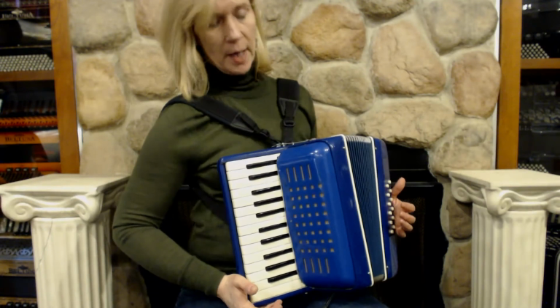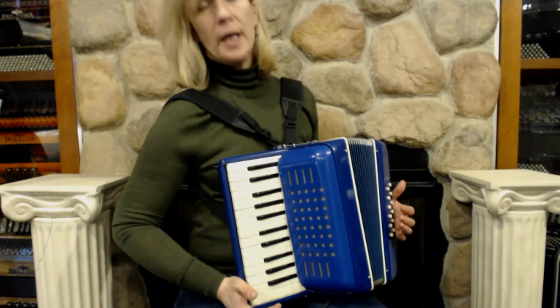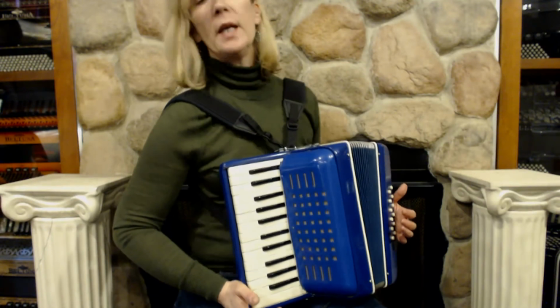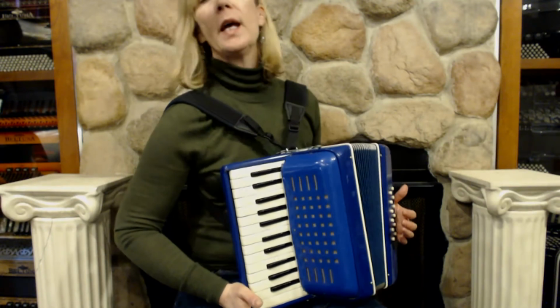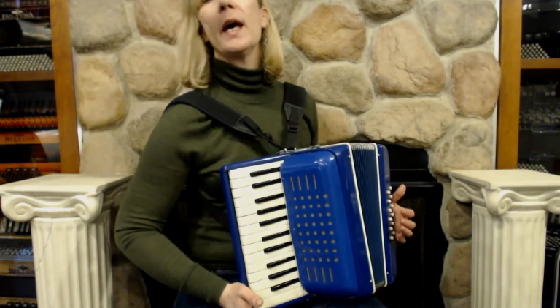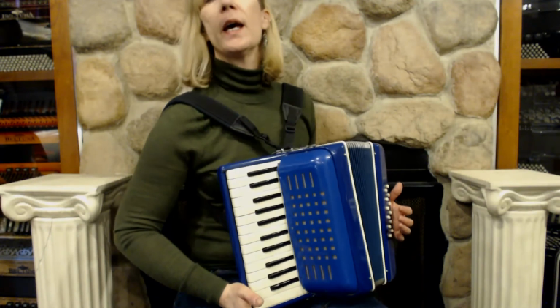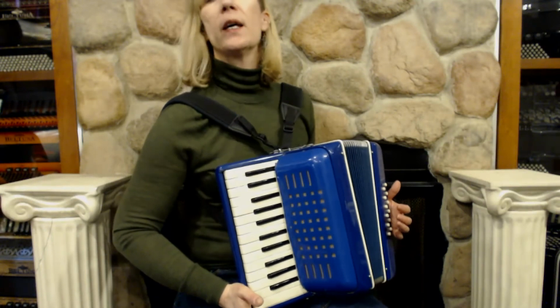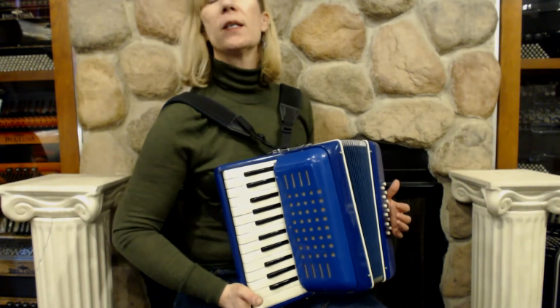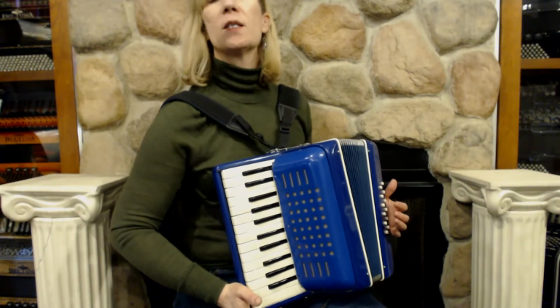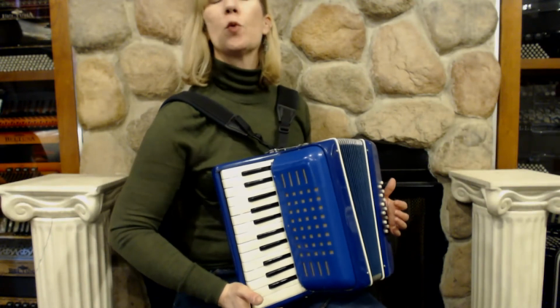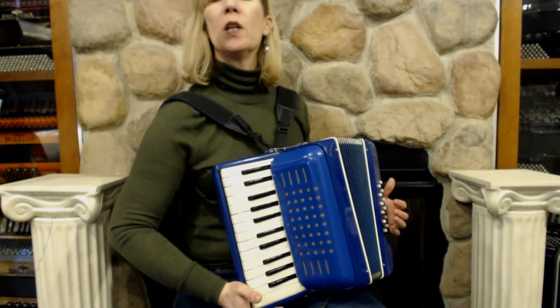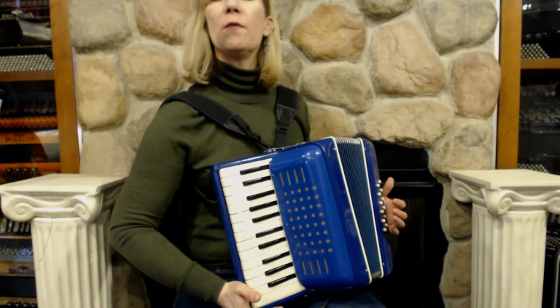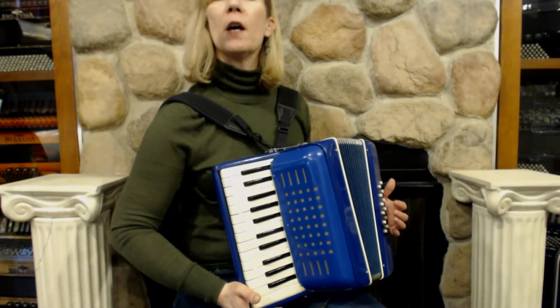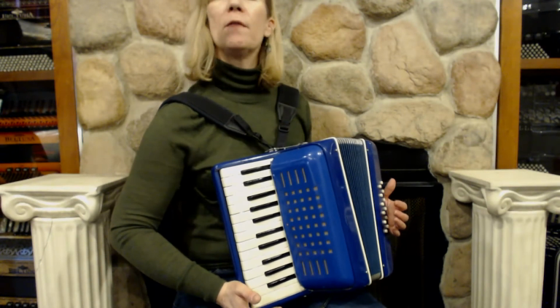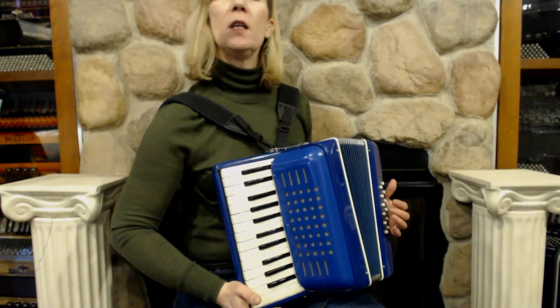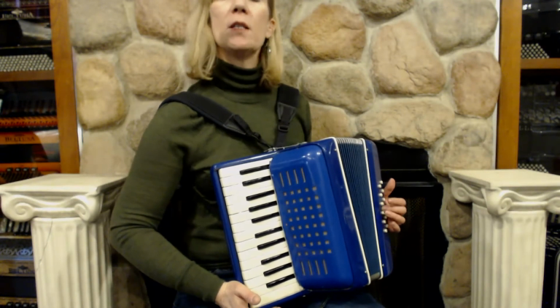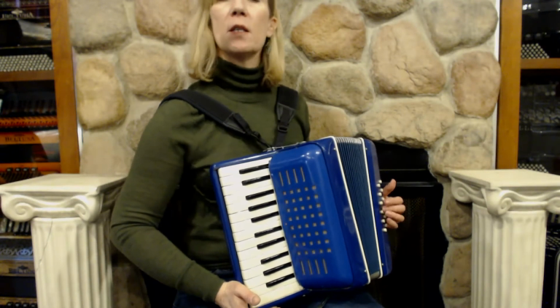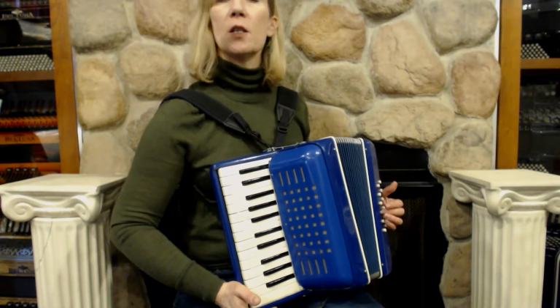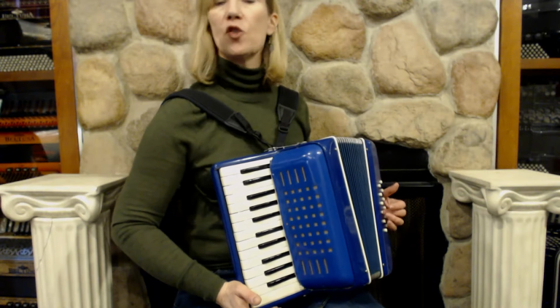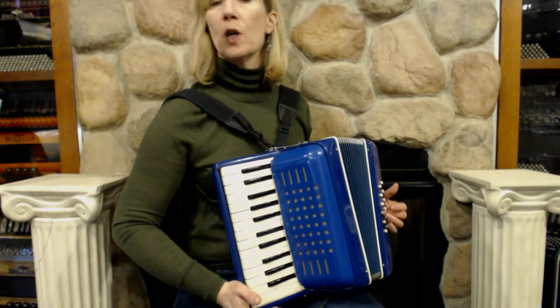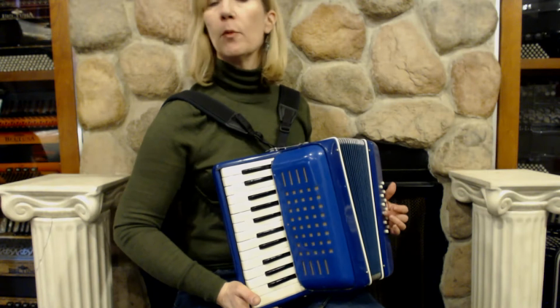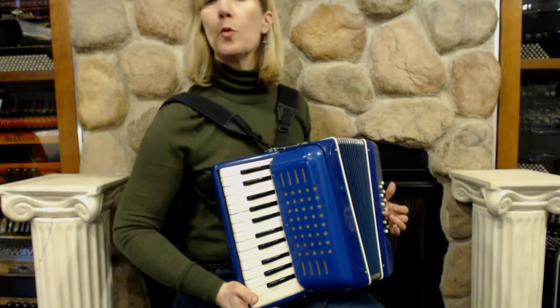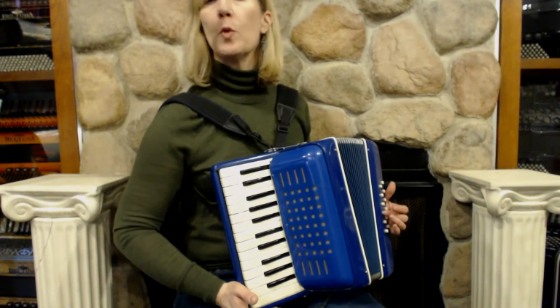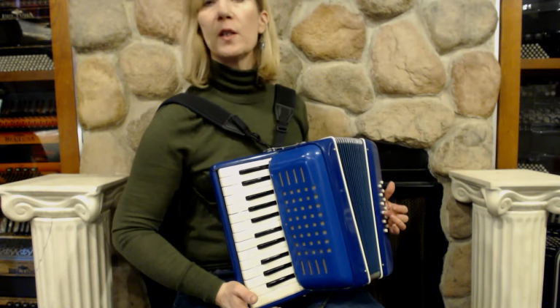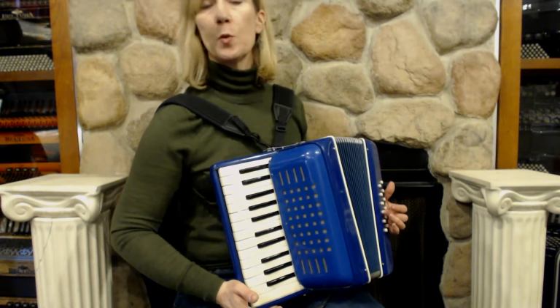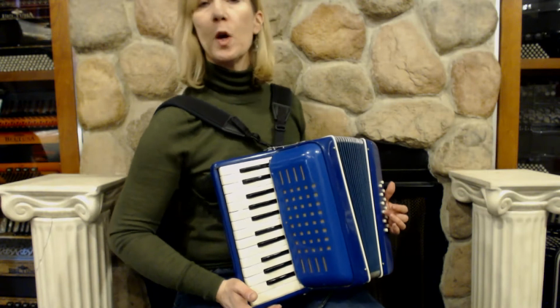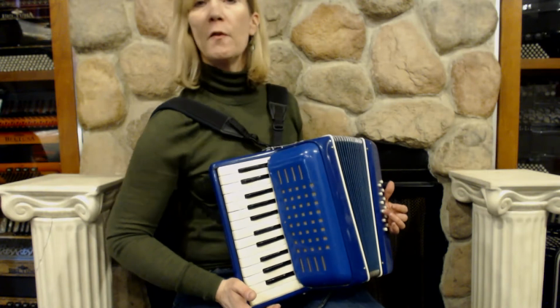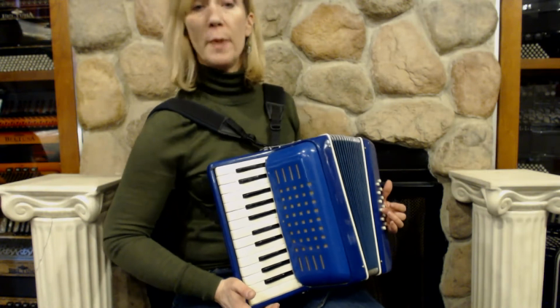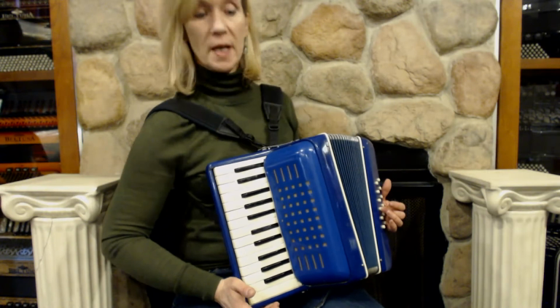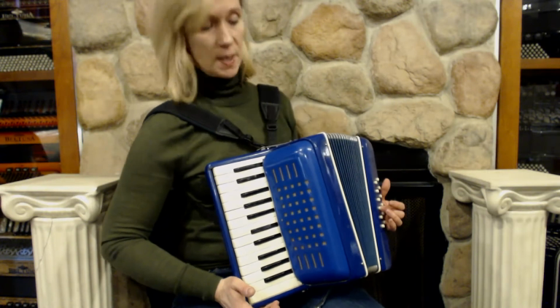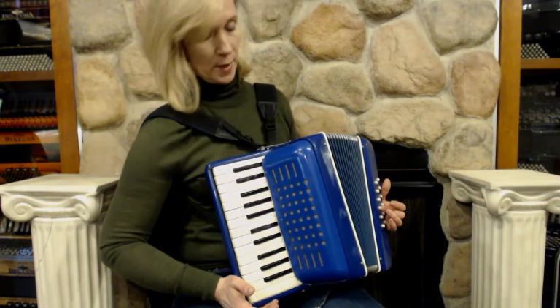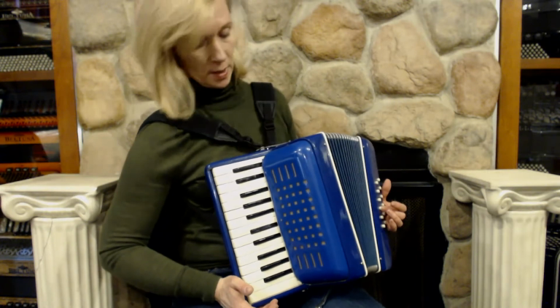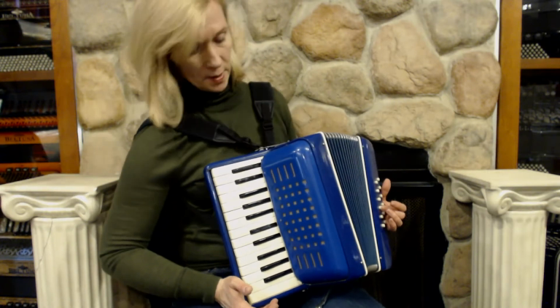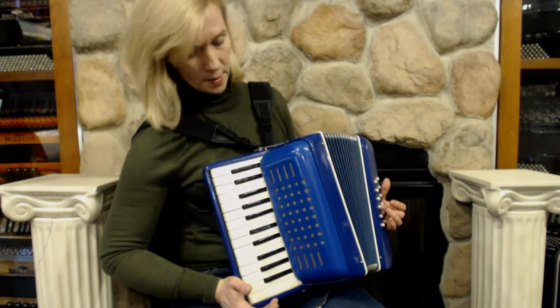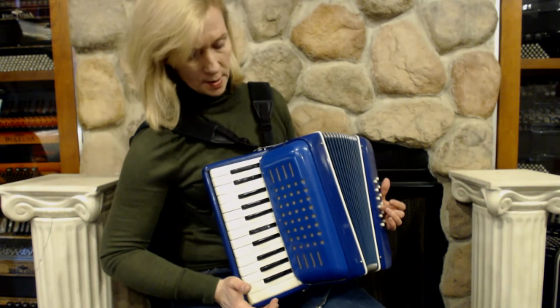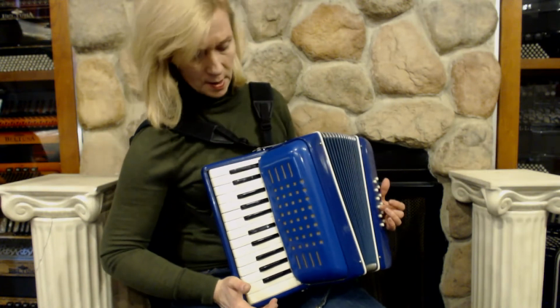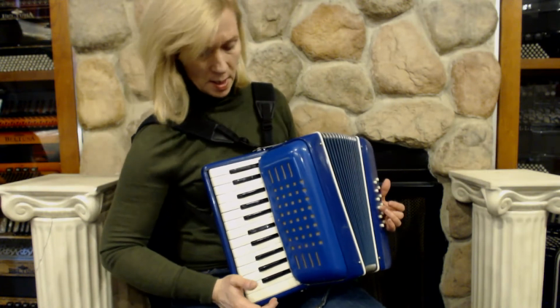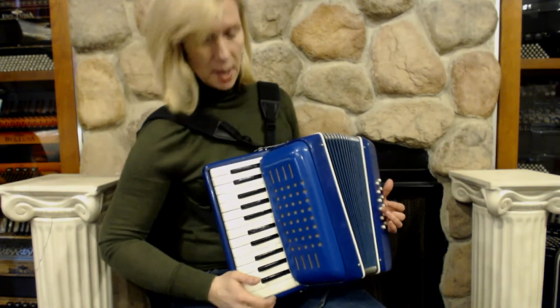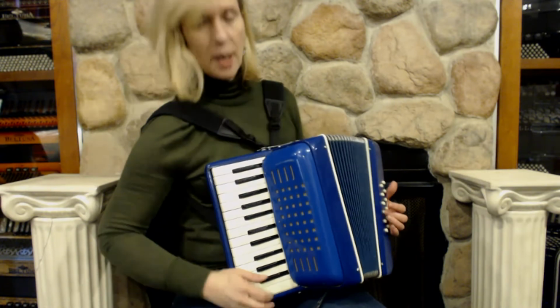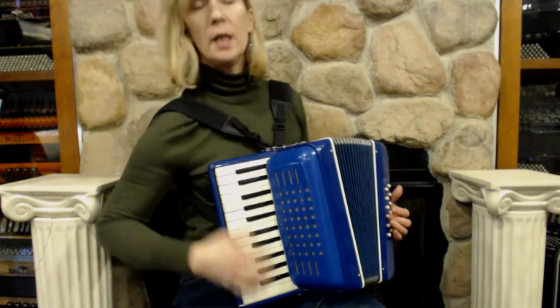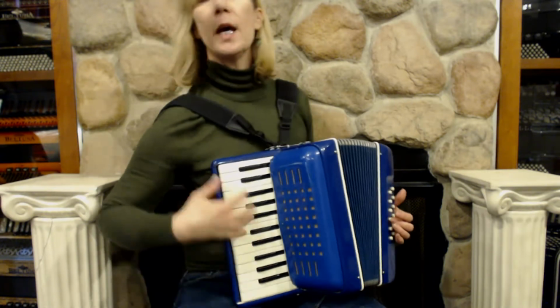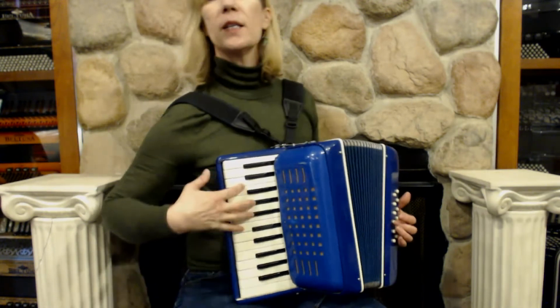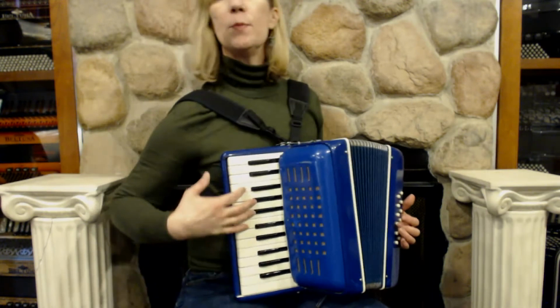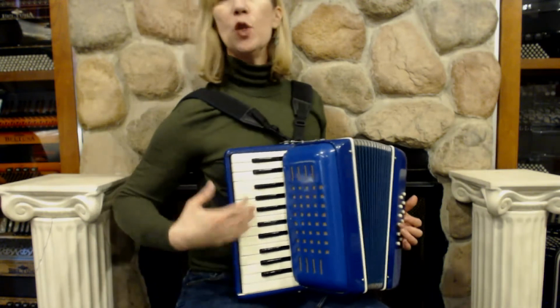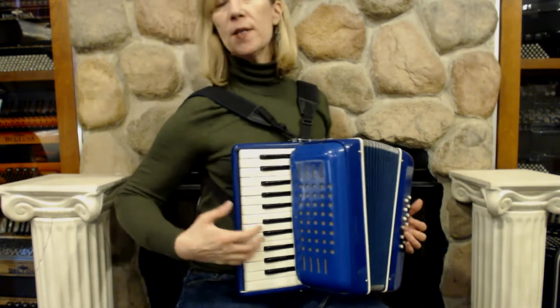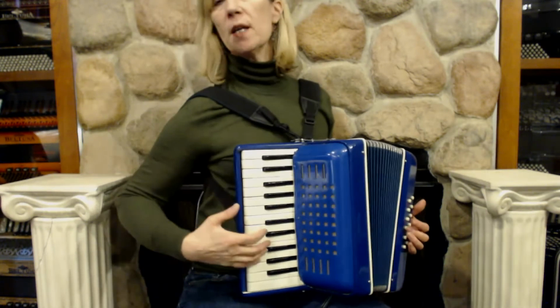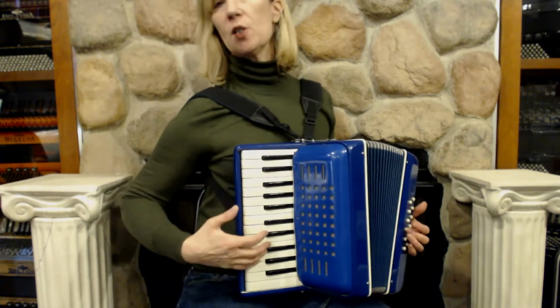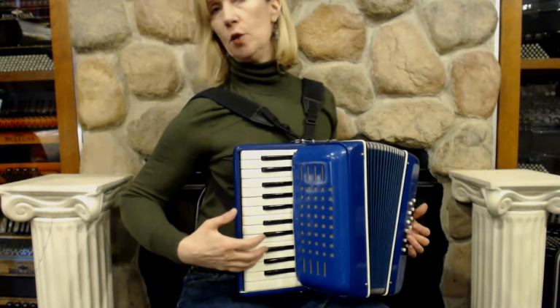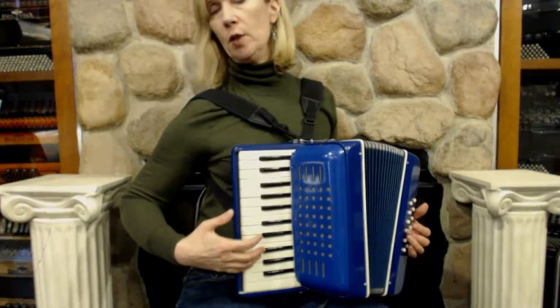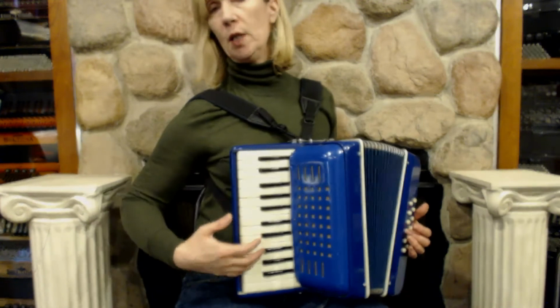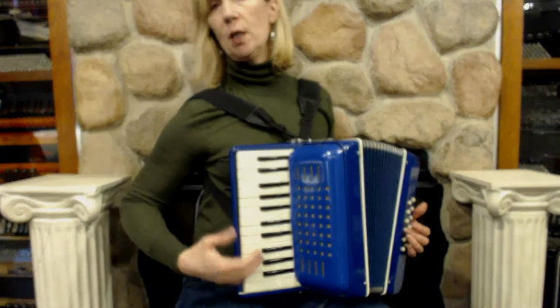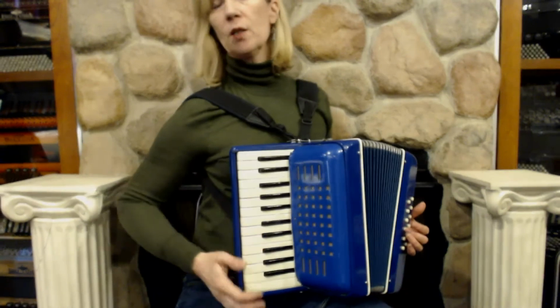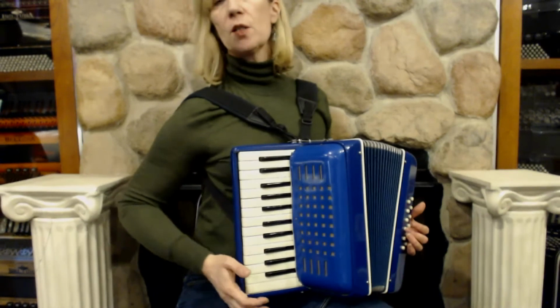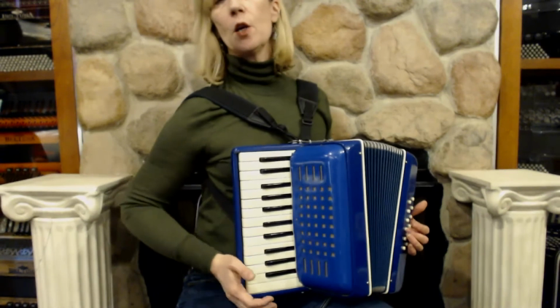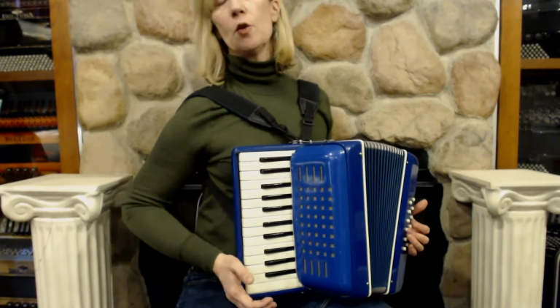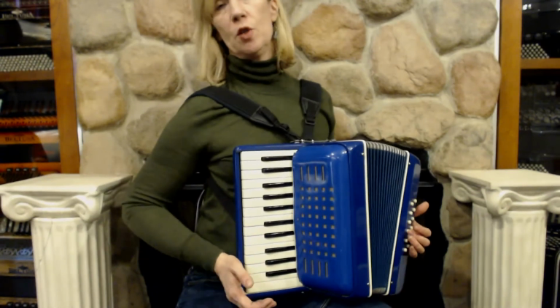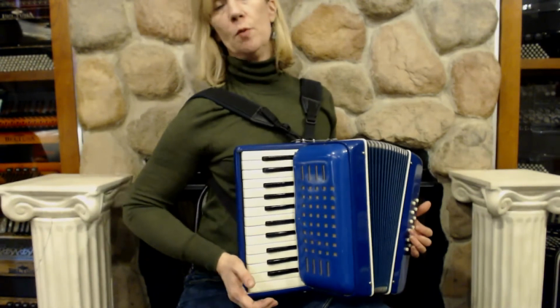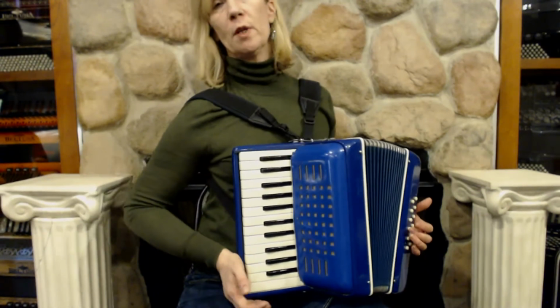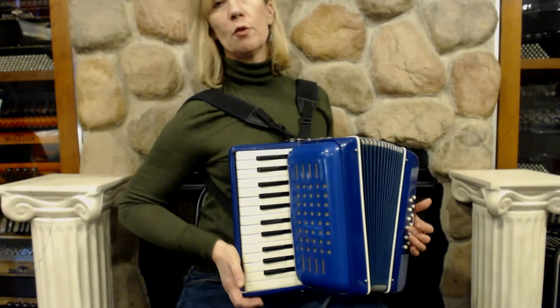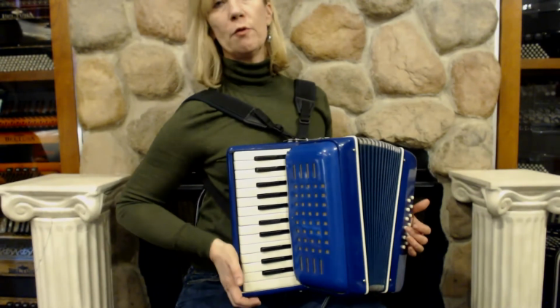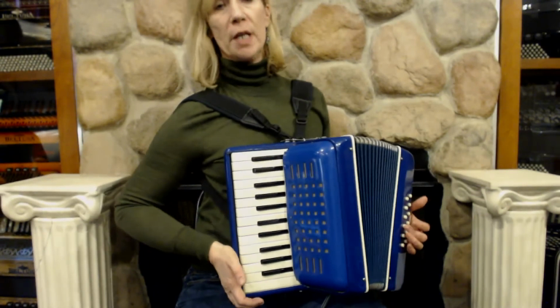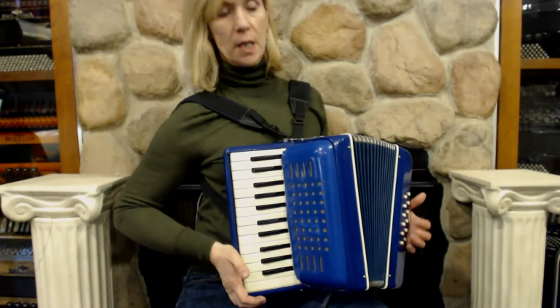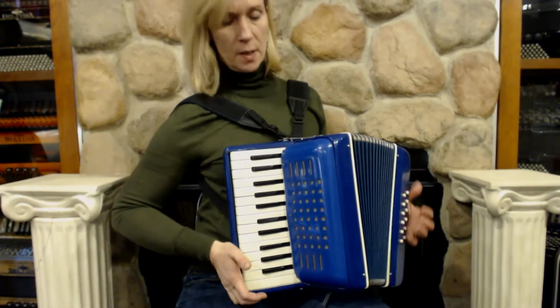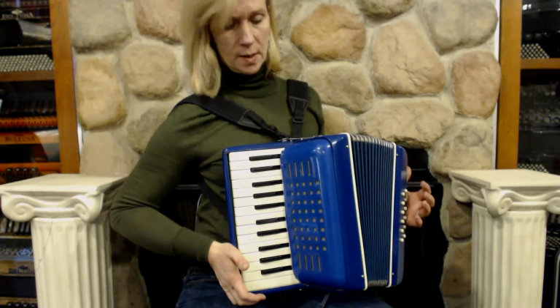It has 25 keys in the treble with 12 bass buttons. It has musette tuning, so two middle reeds.